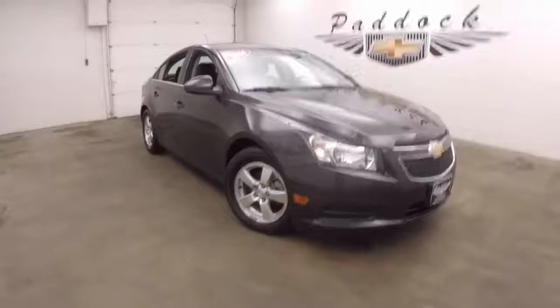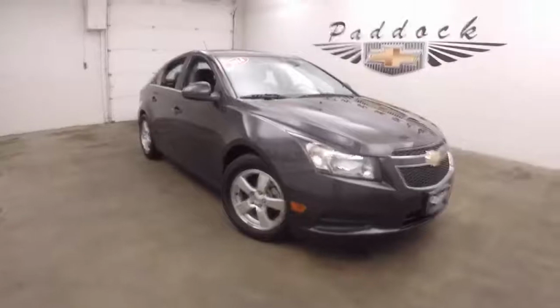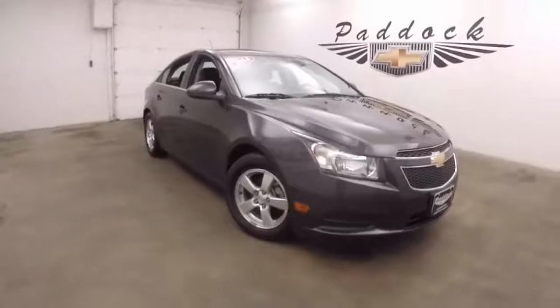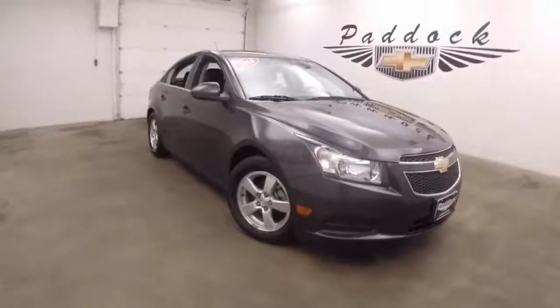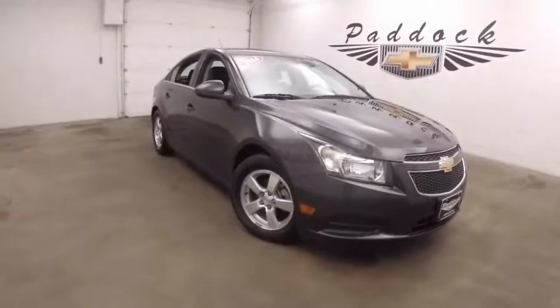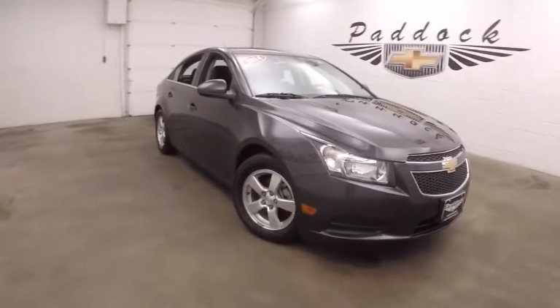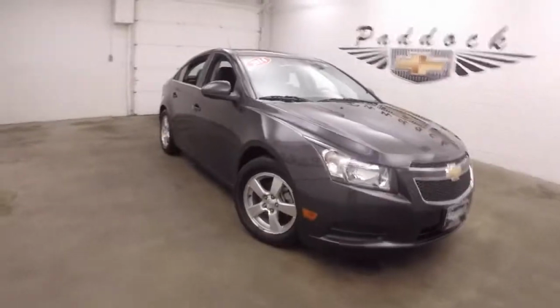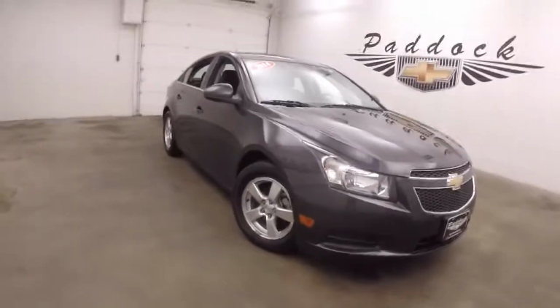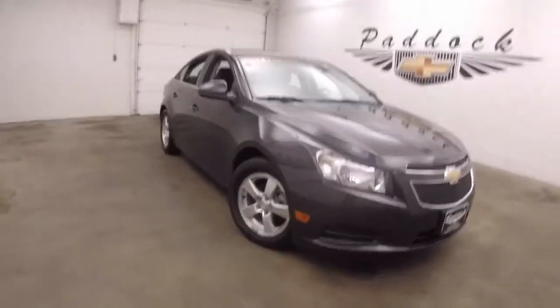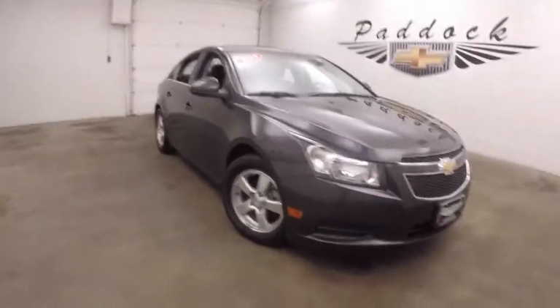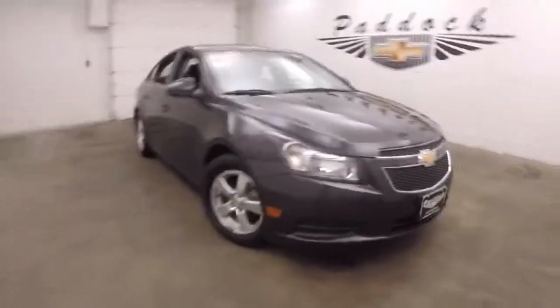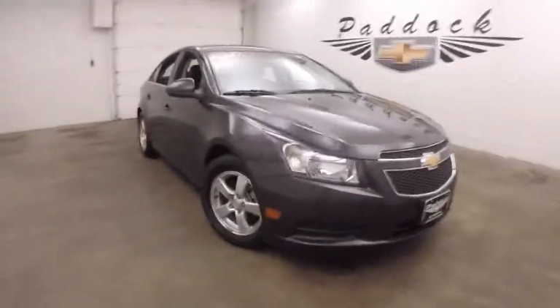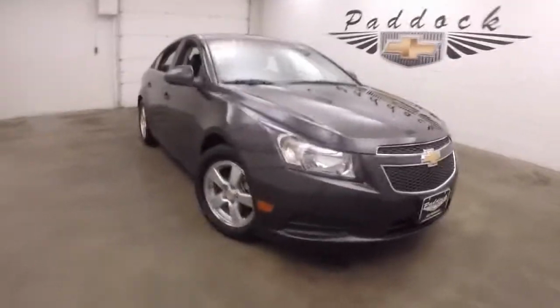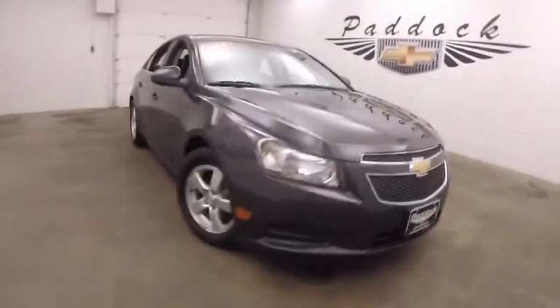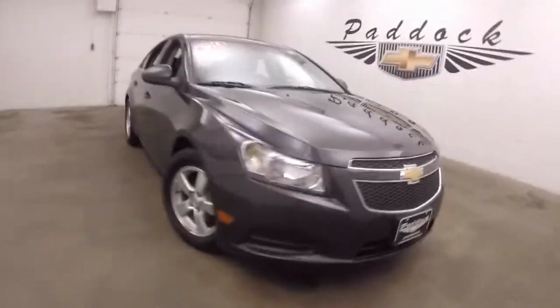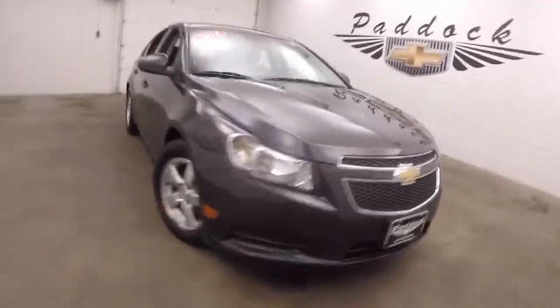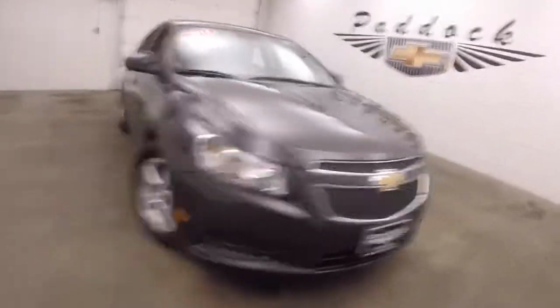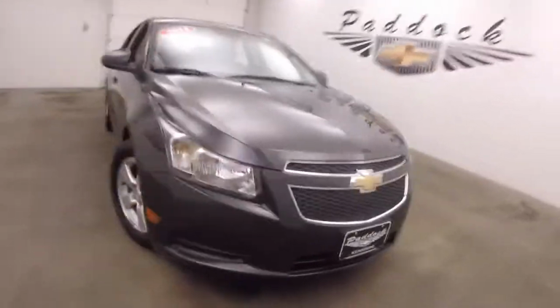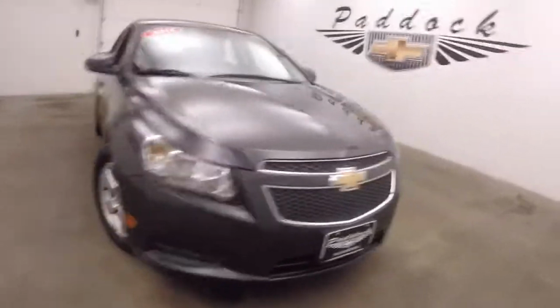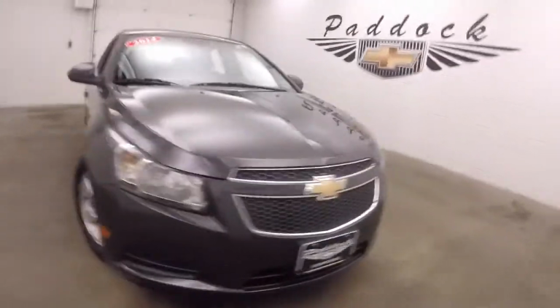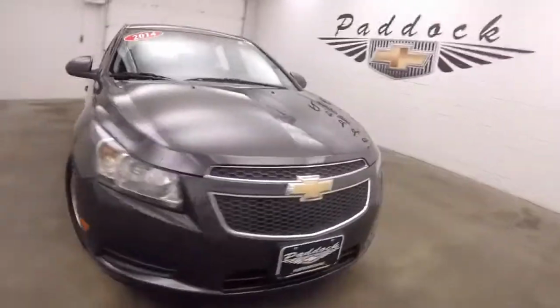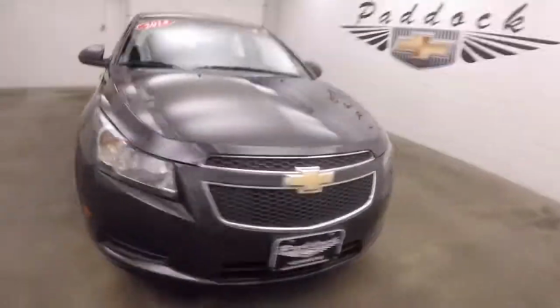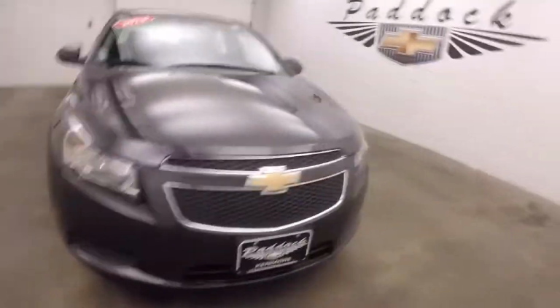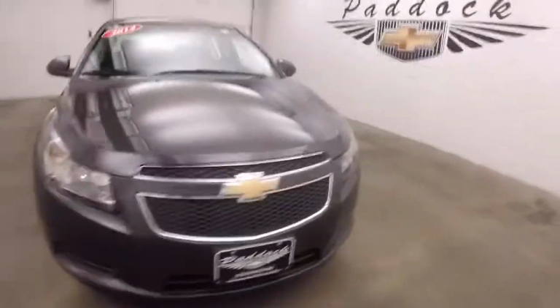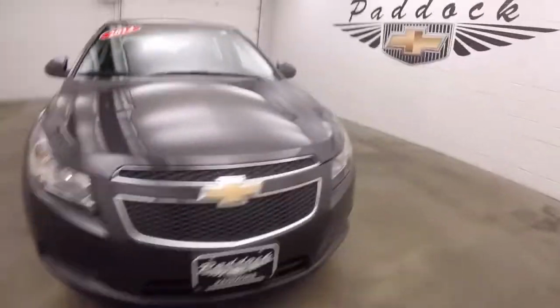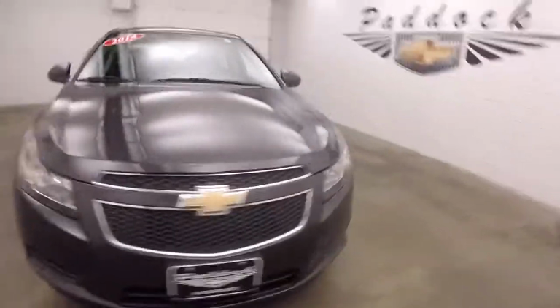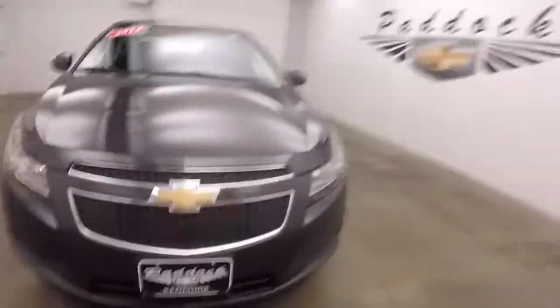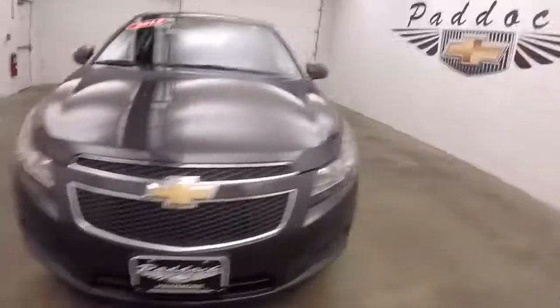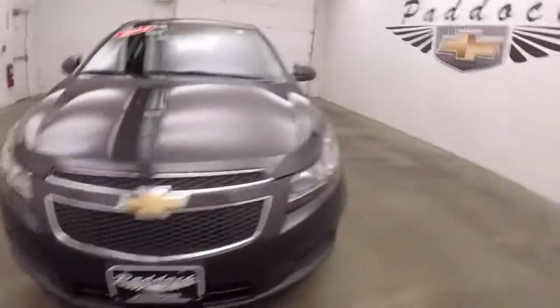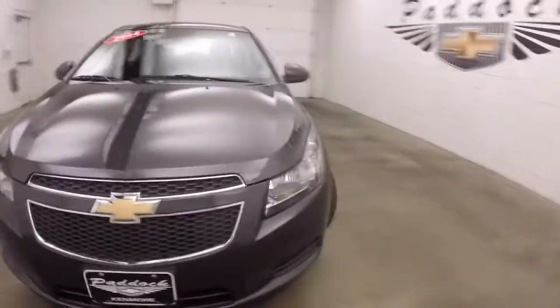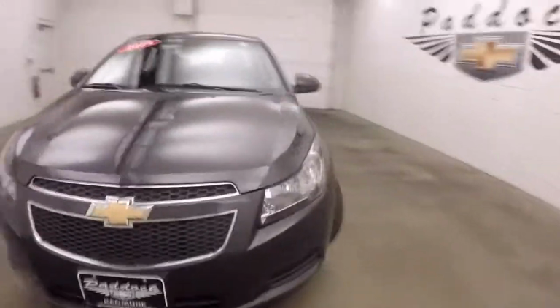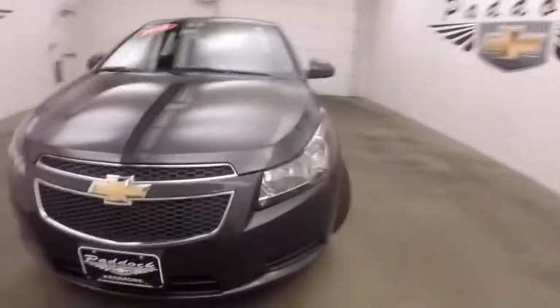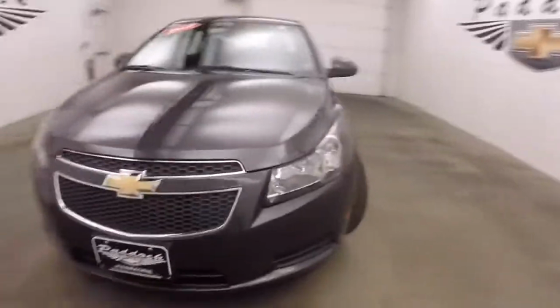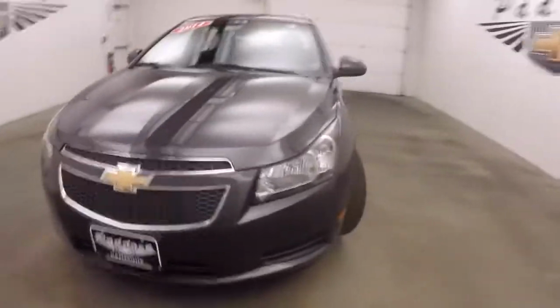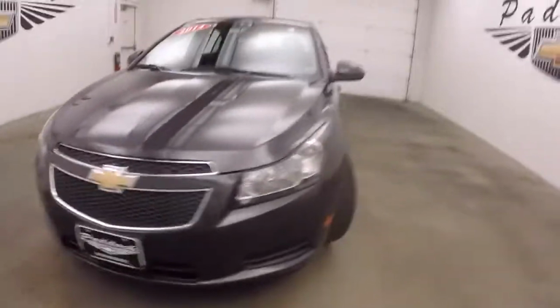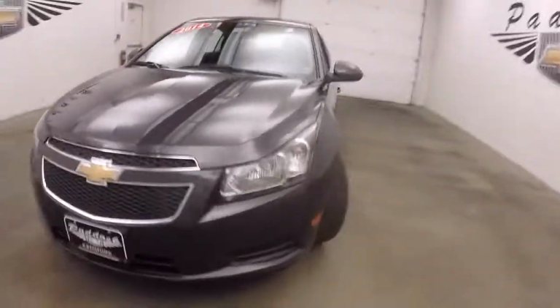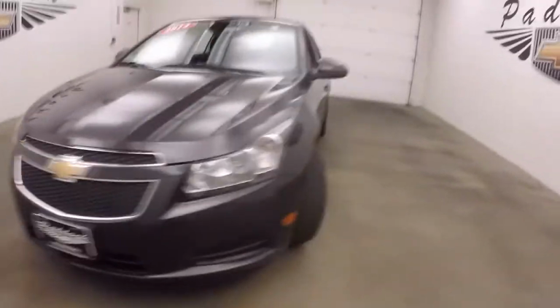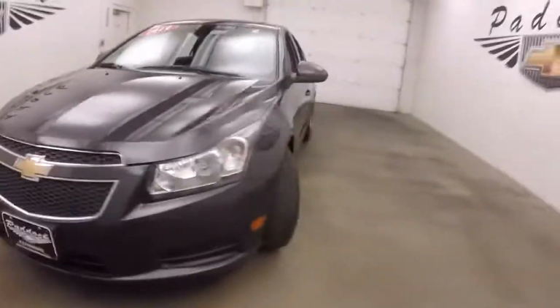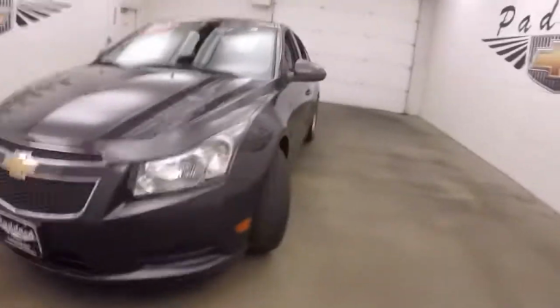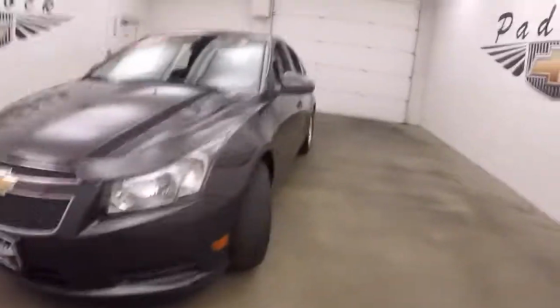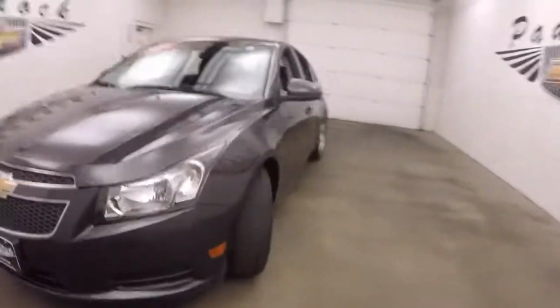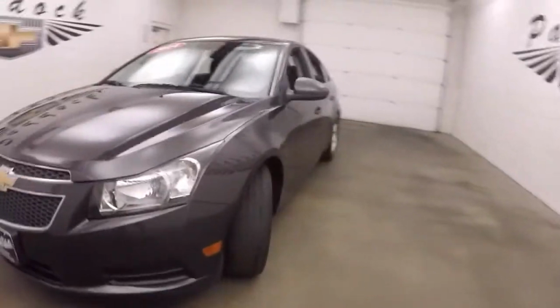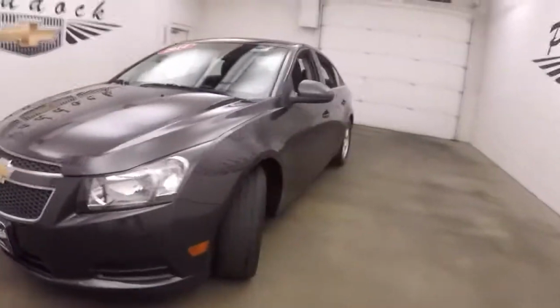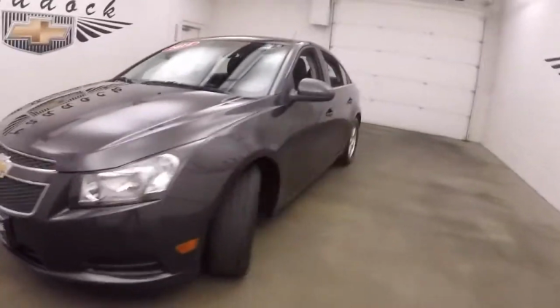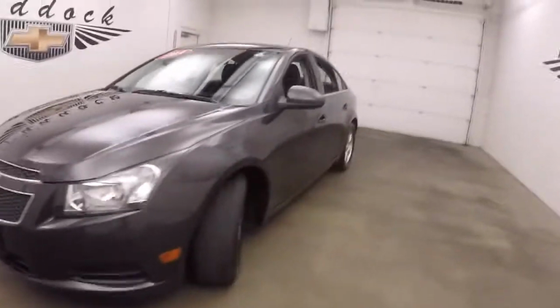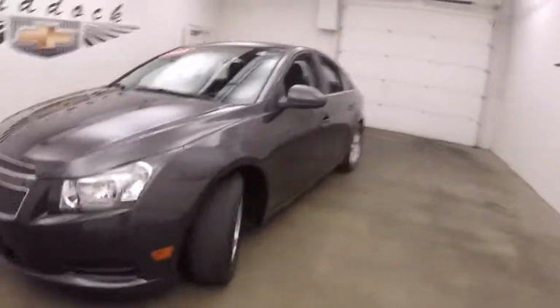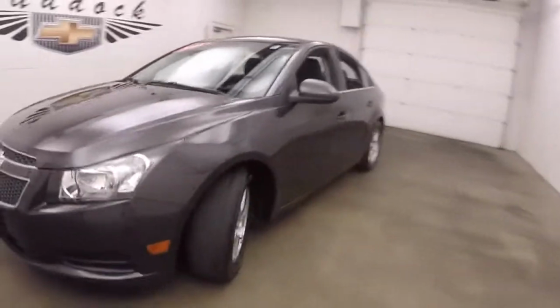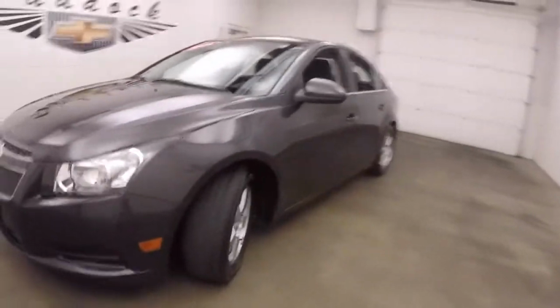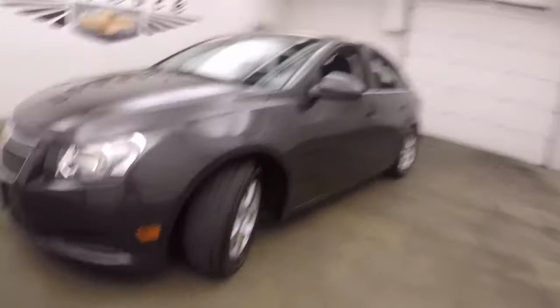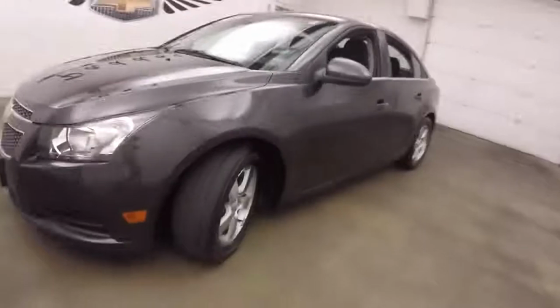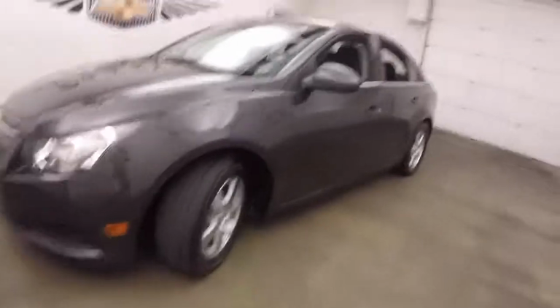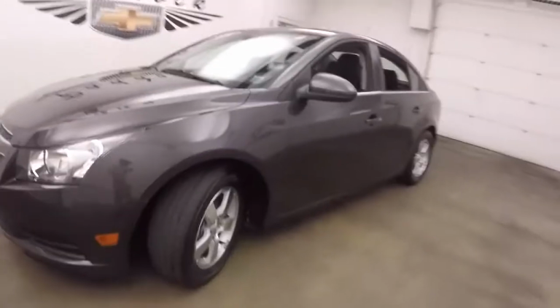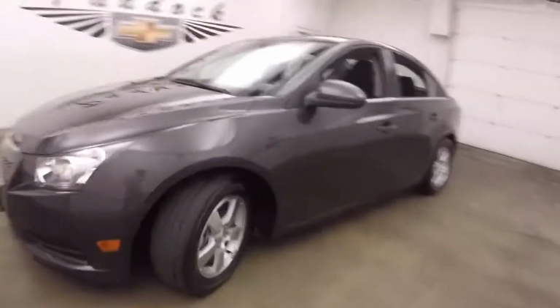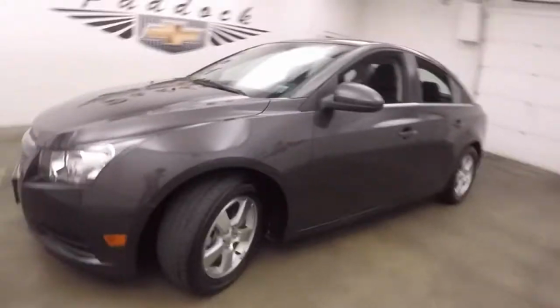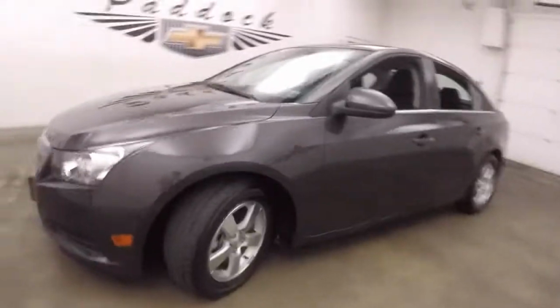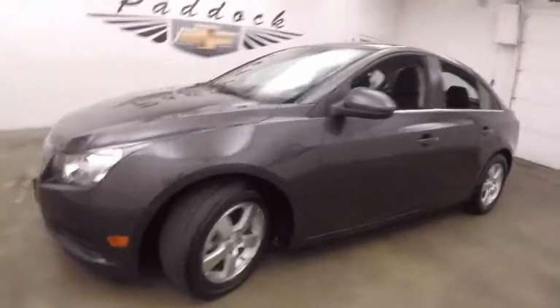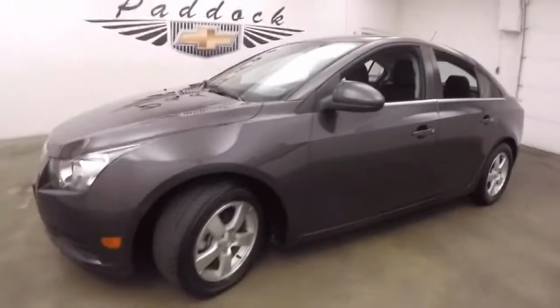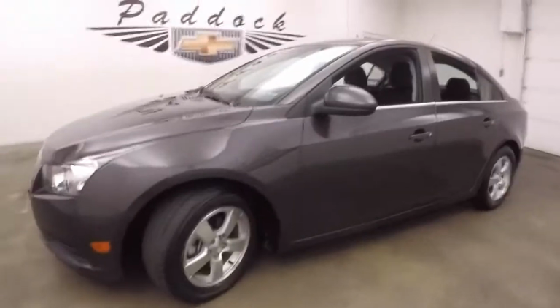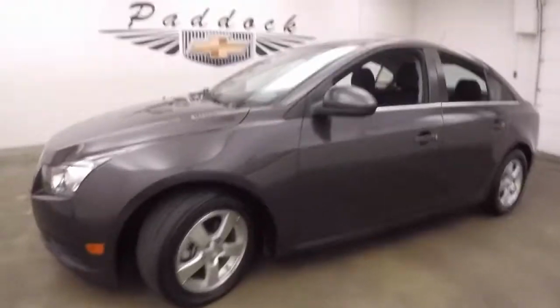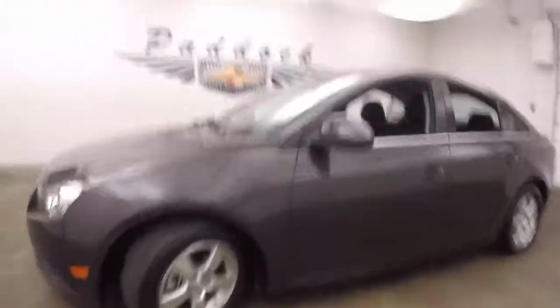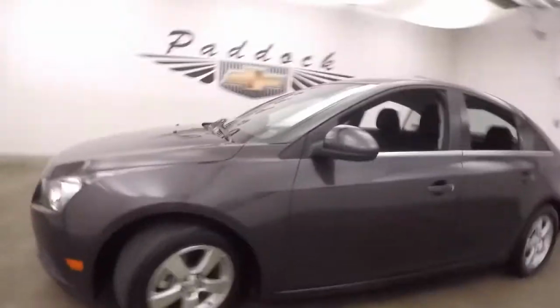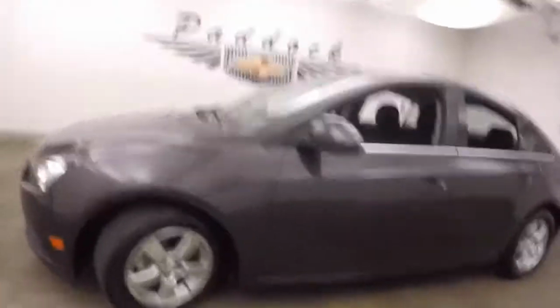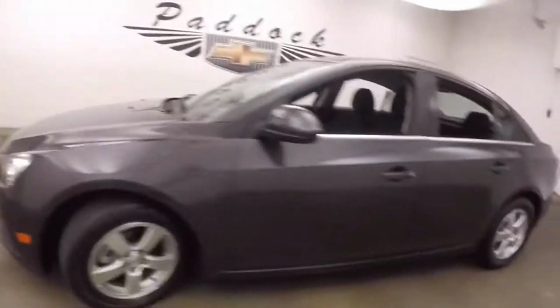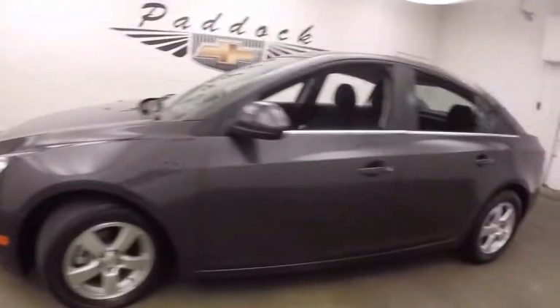This is a 2014 Chevy Cruze, nice tungsten metallic paint, good alloy wheels, decent tires.